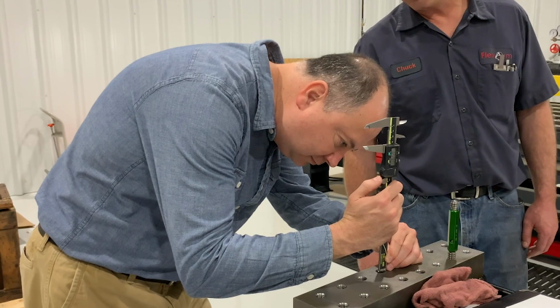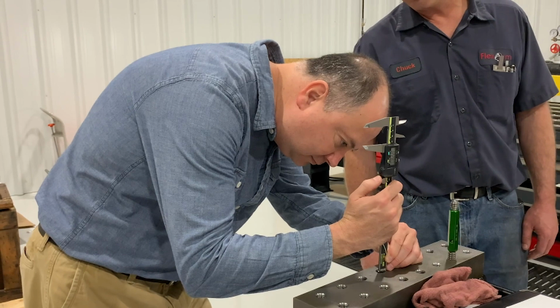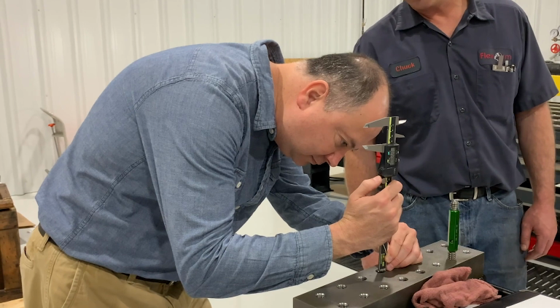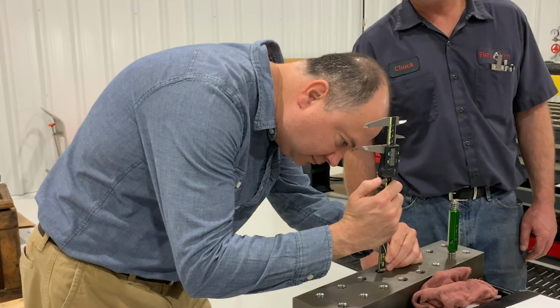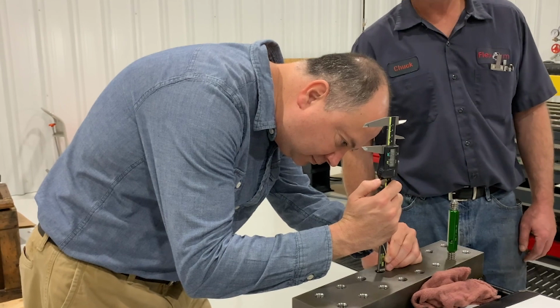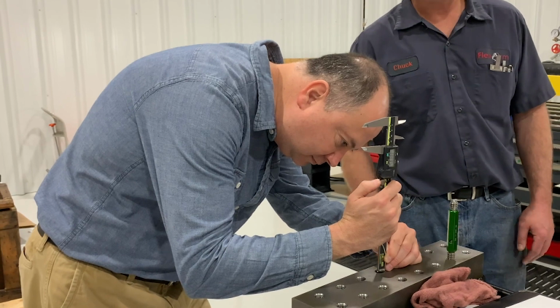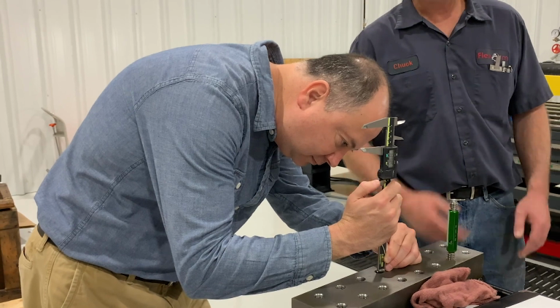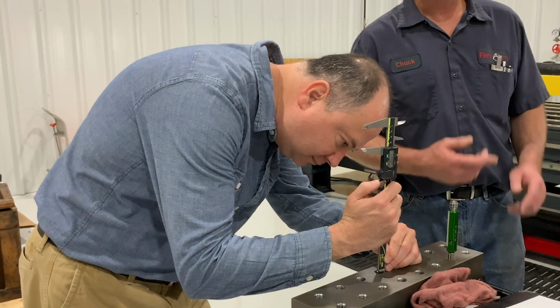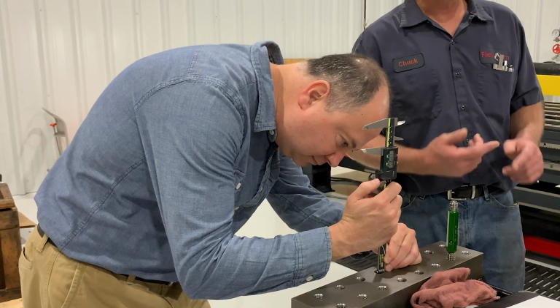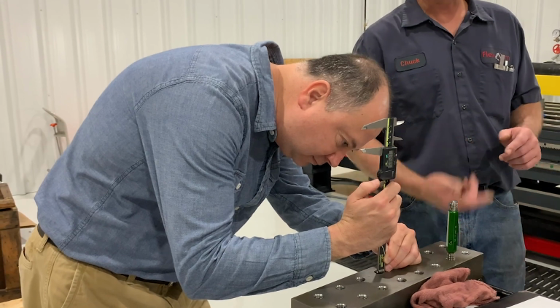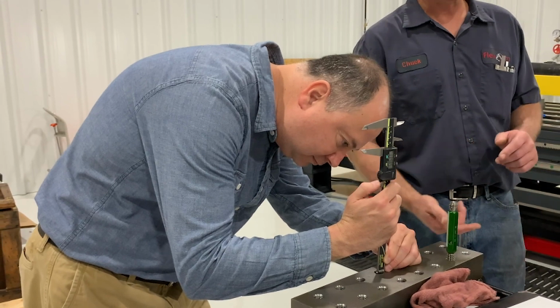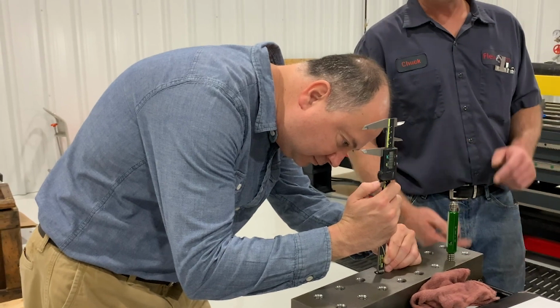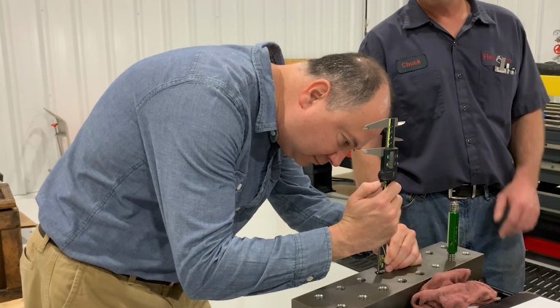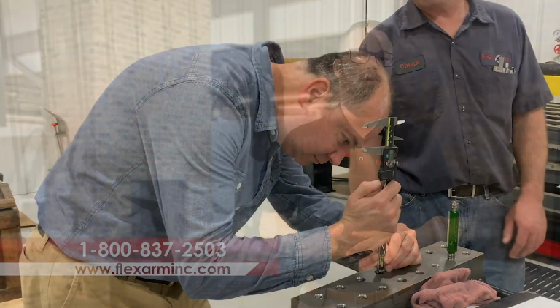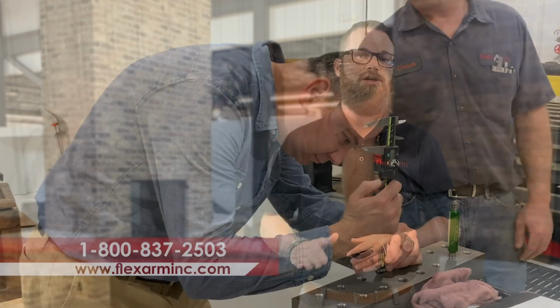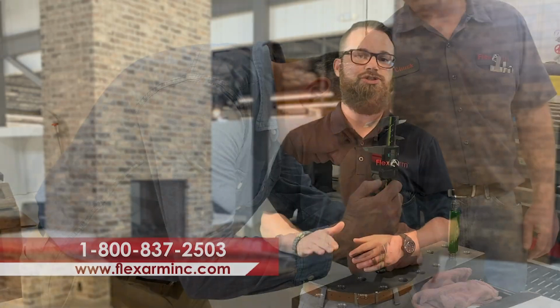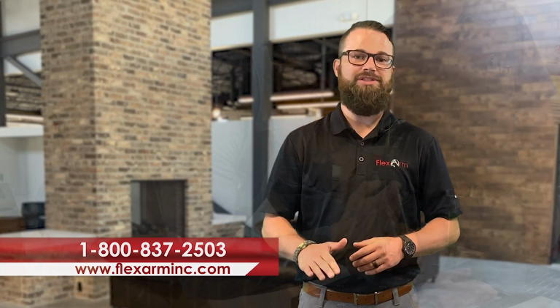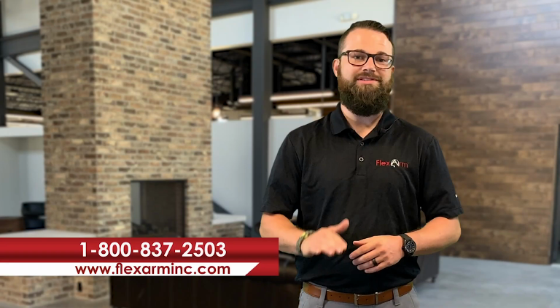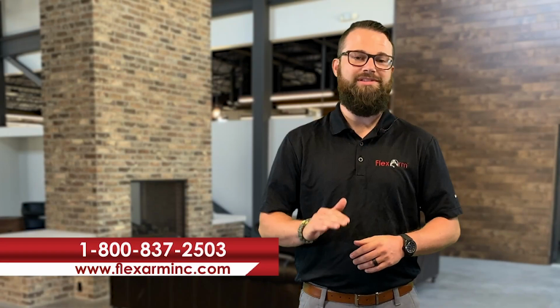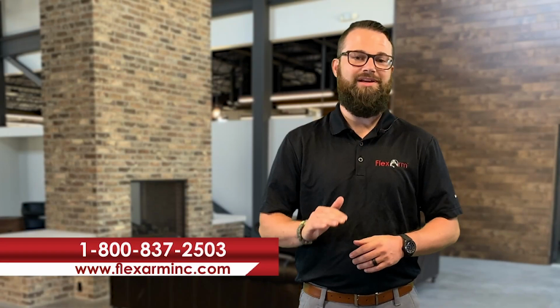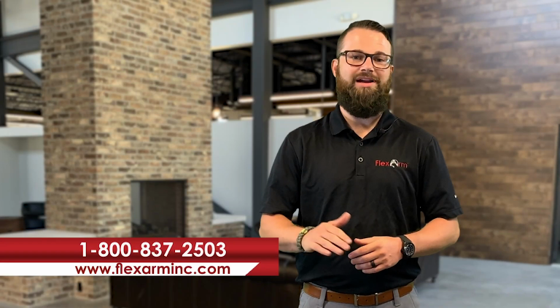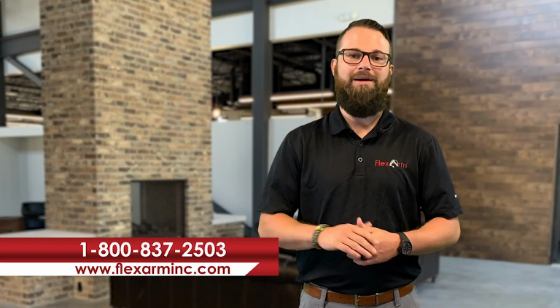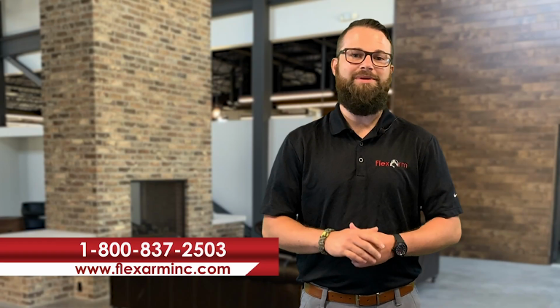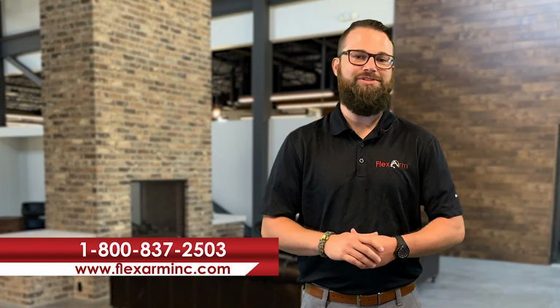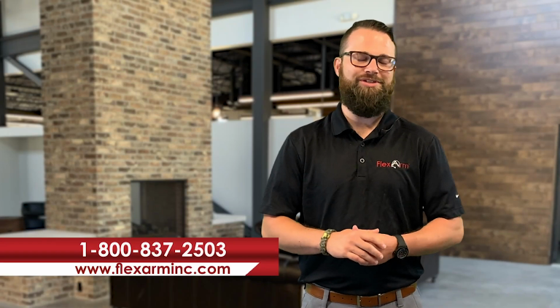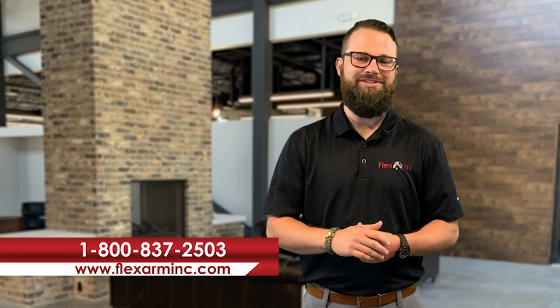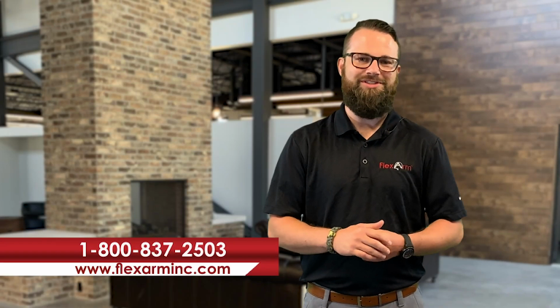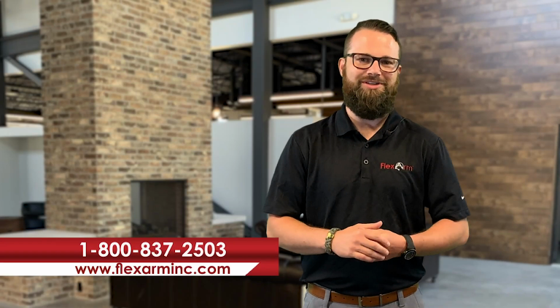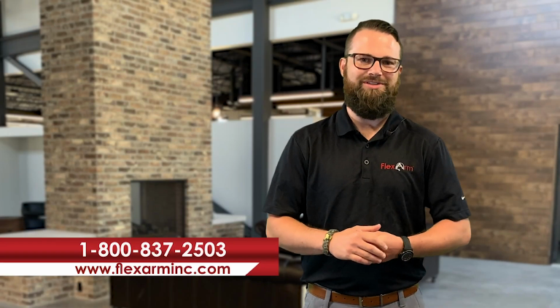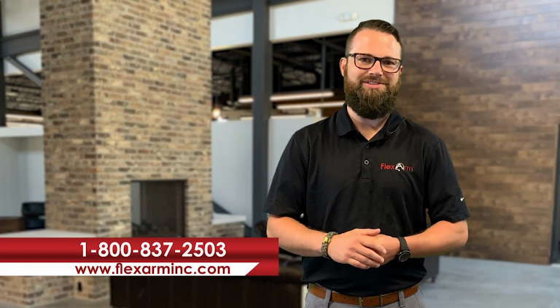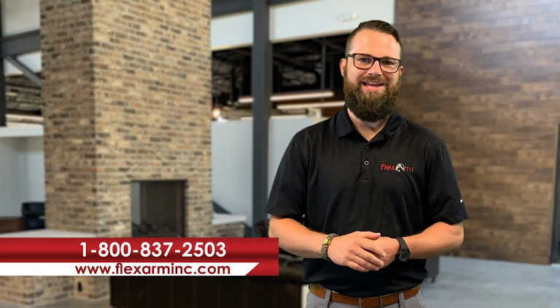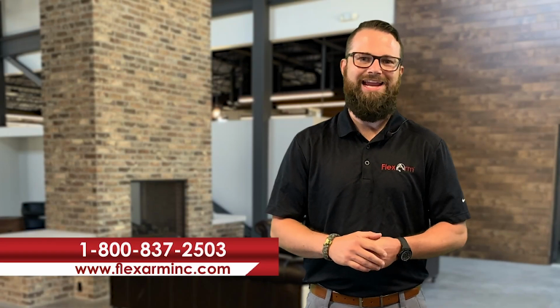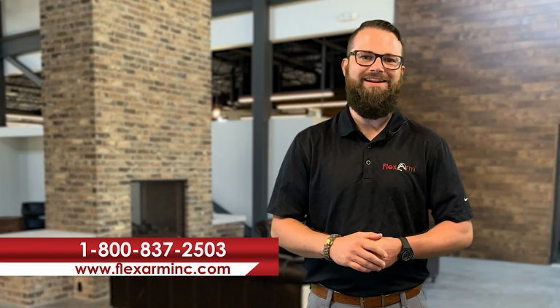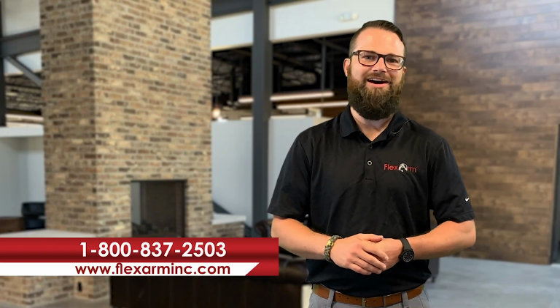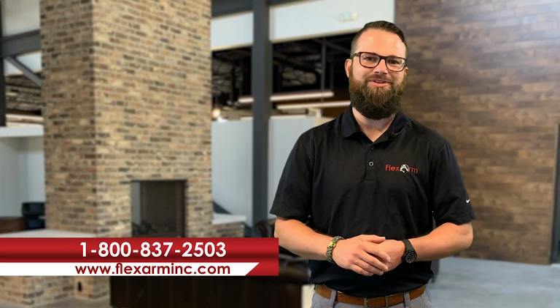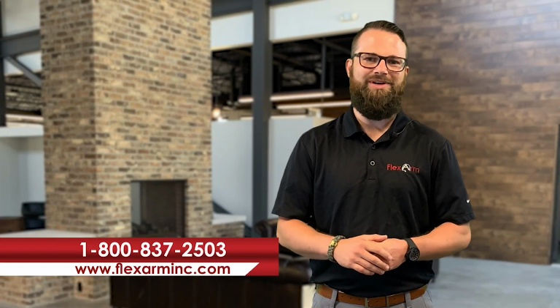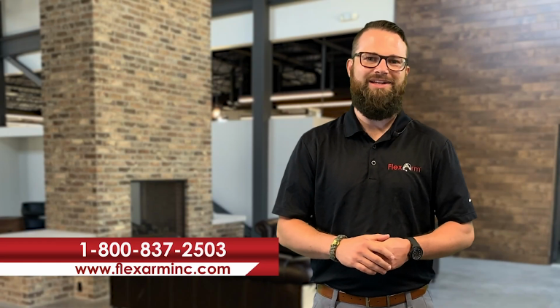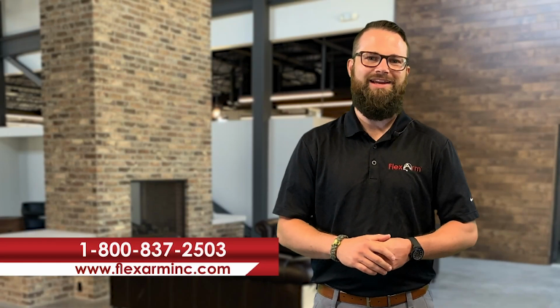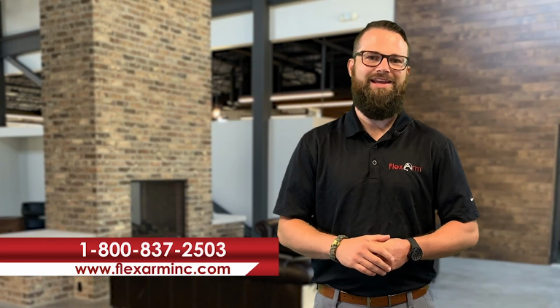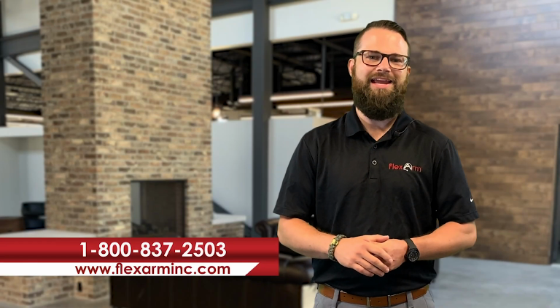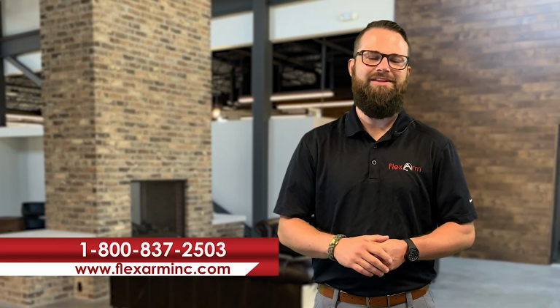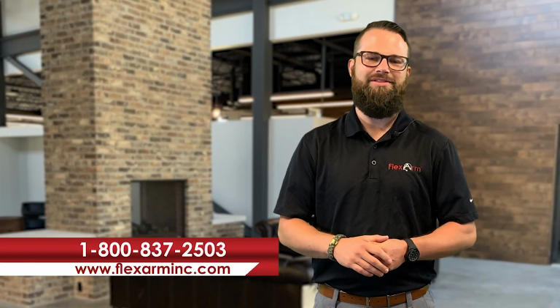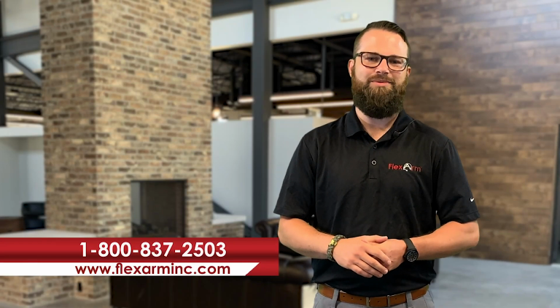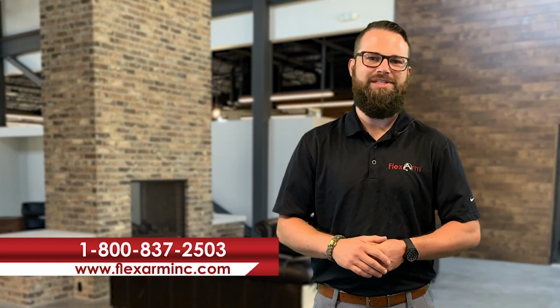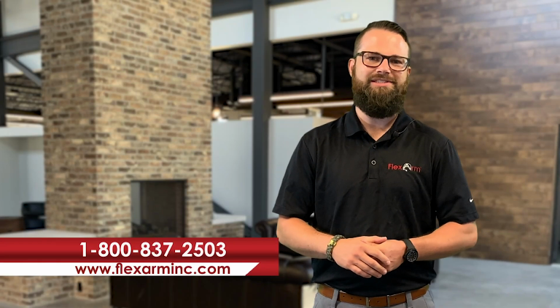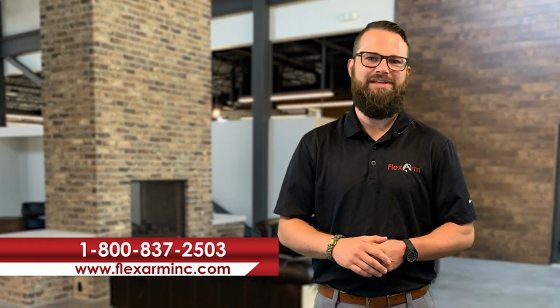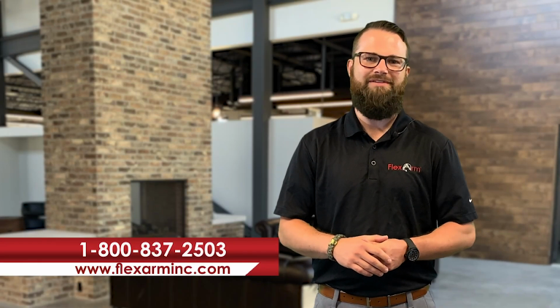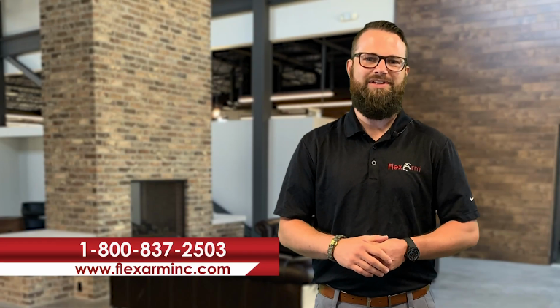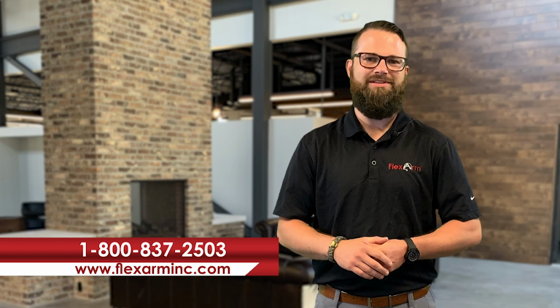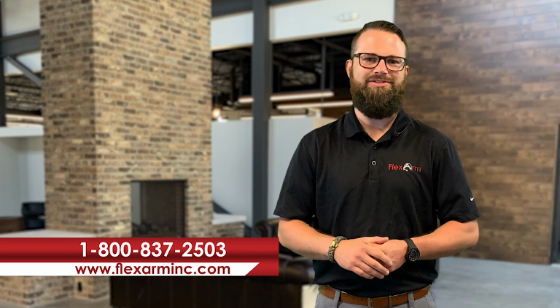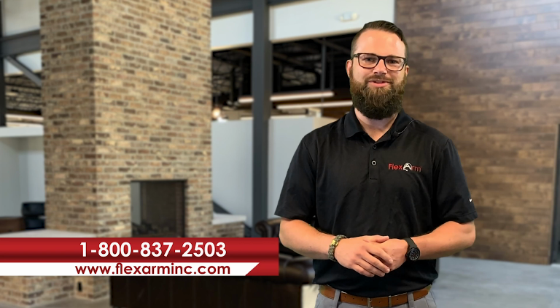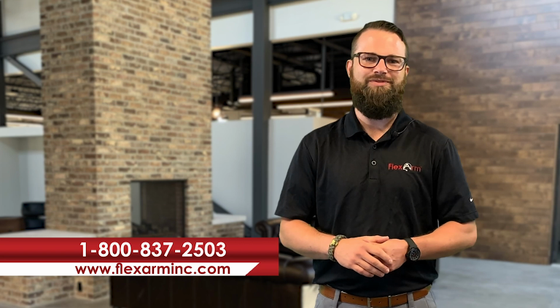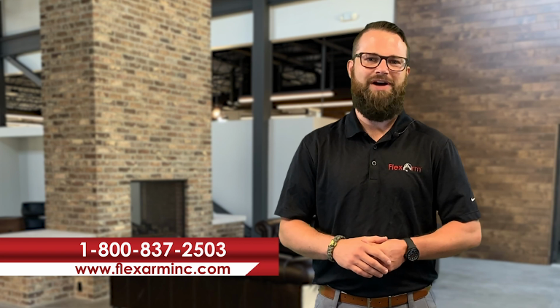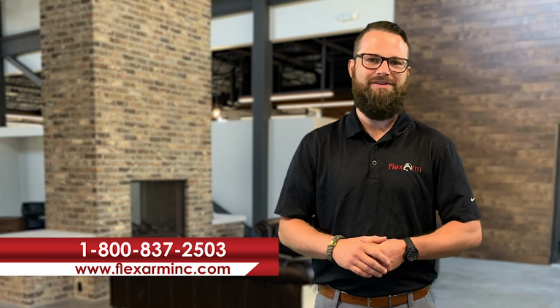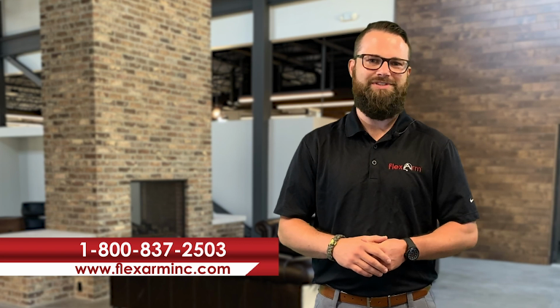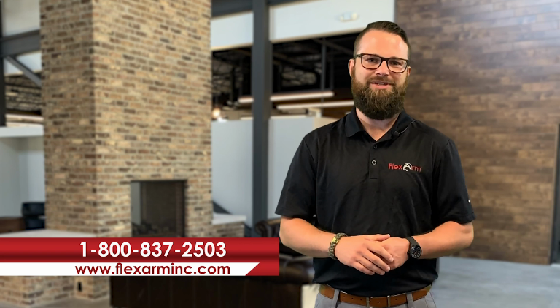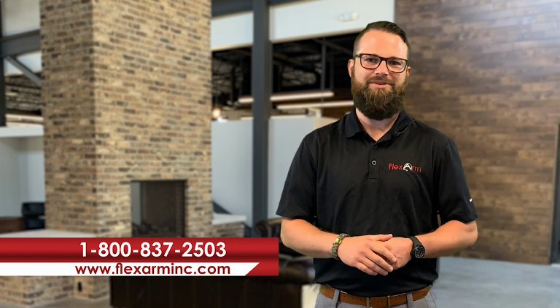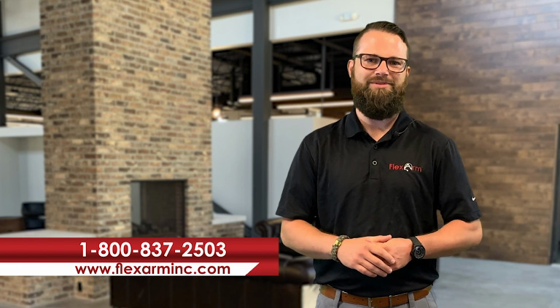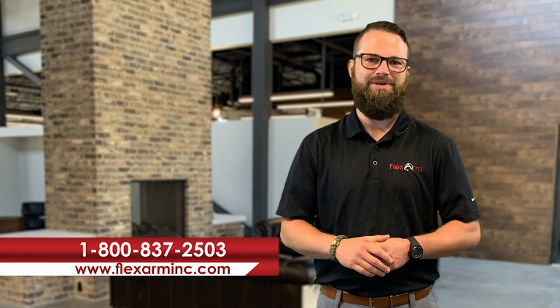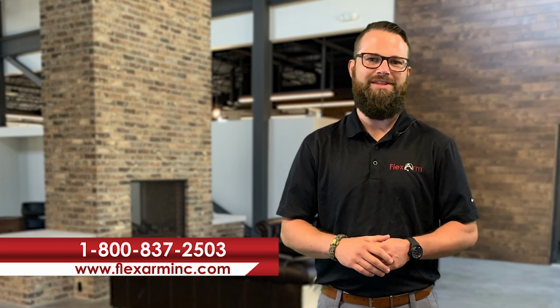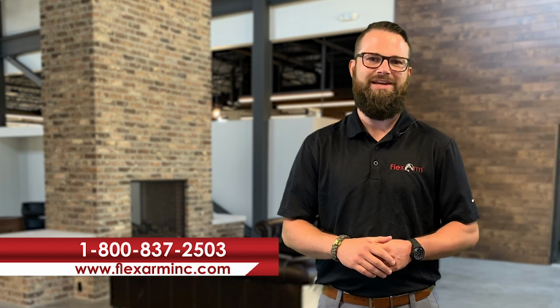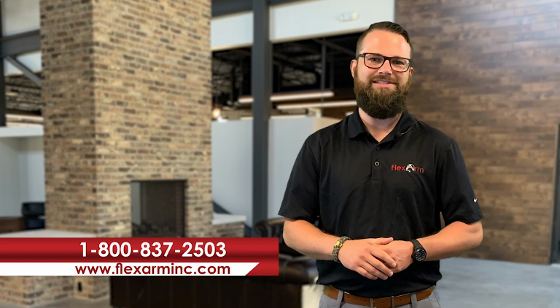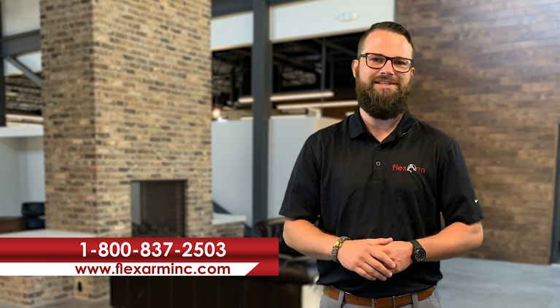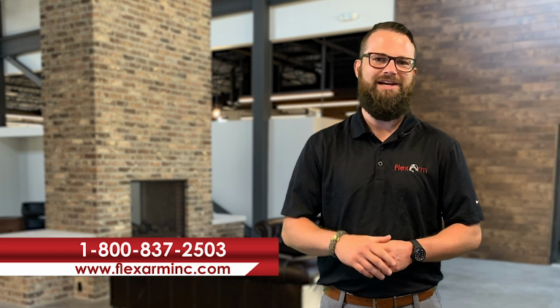So give us a shout out with any questions, comments, or concerns: 800-837-2503. Thanks guys.